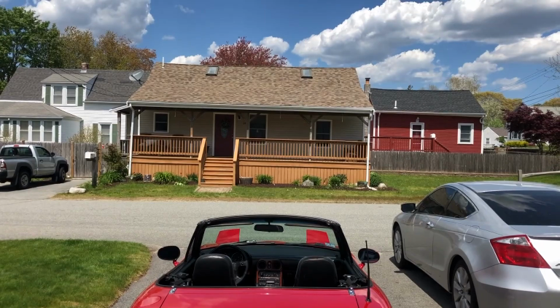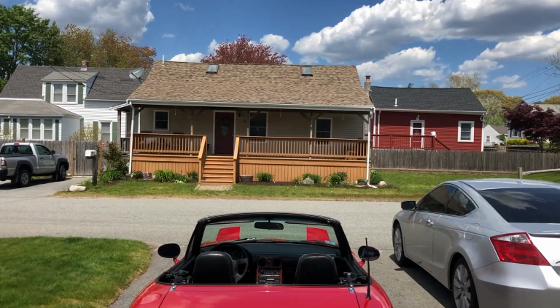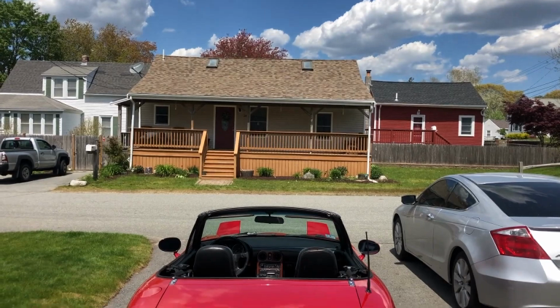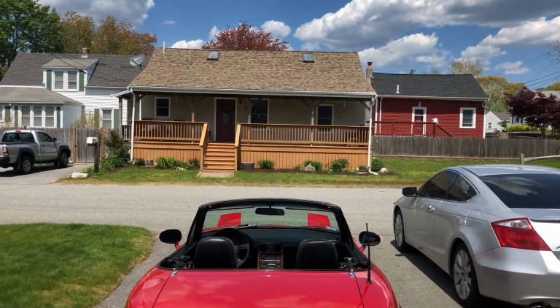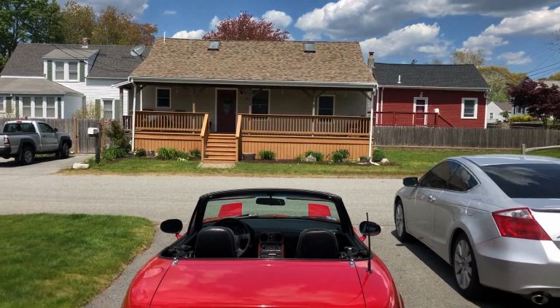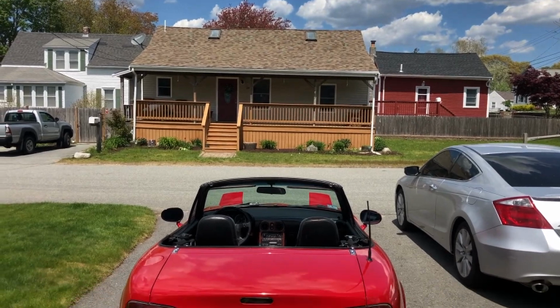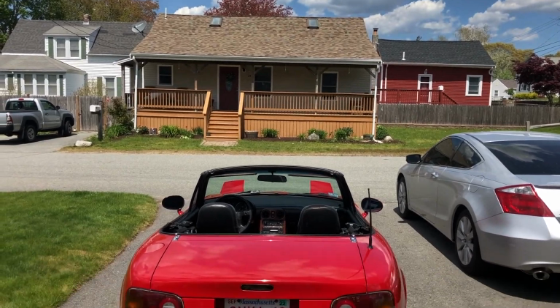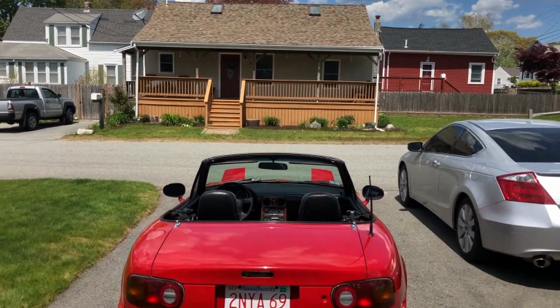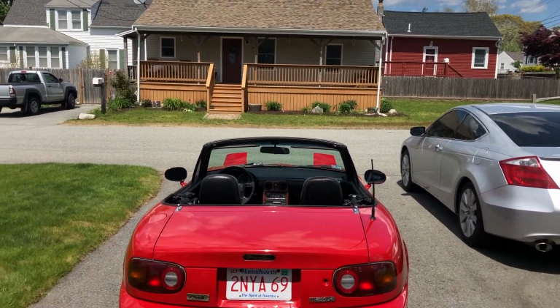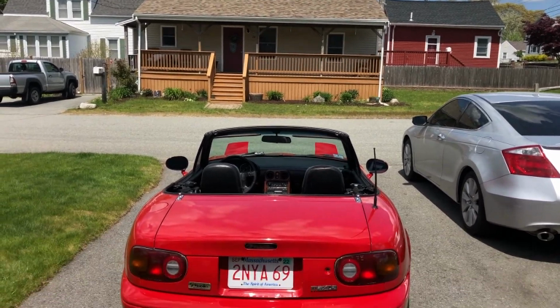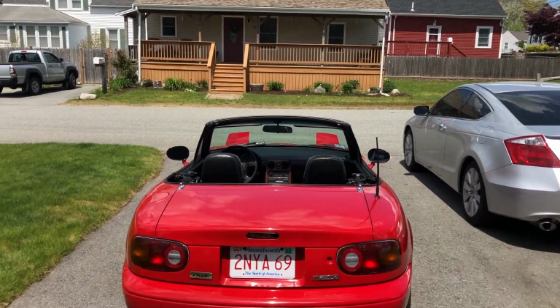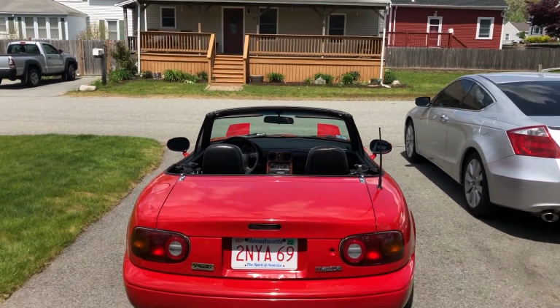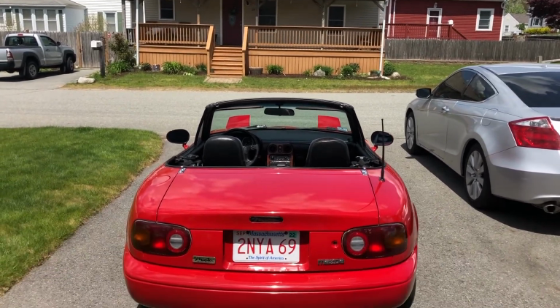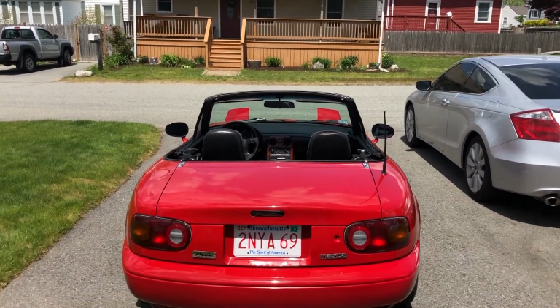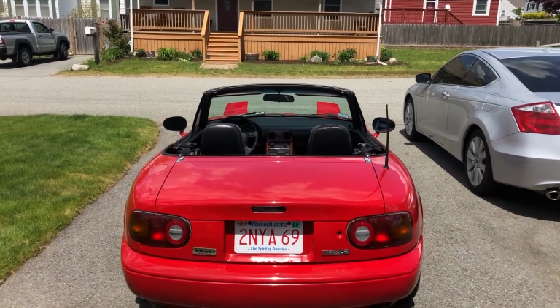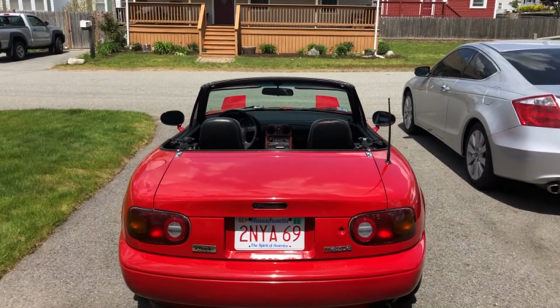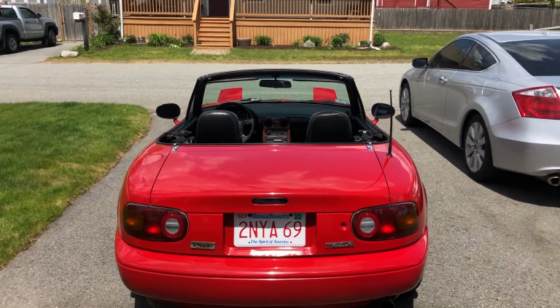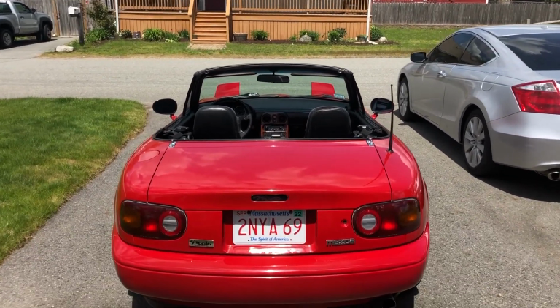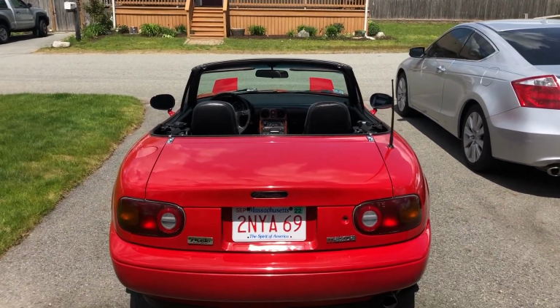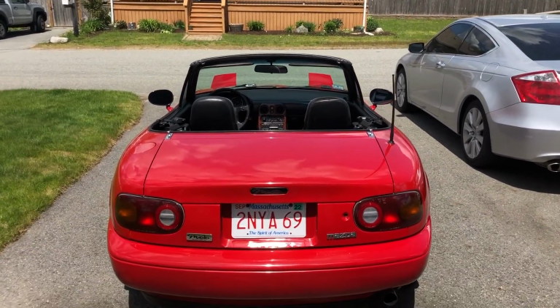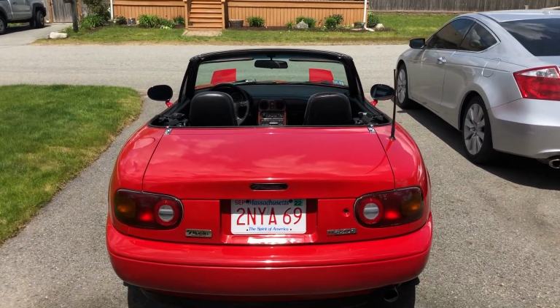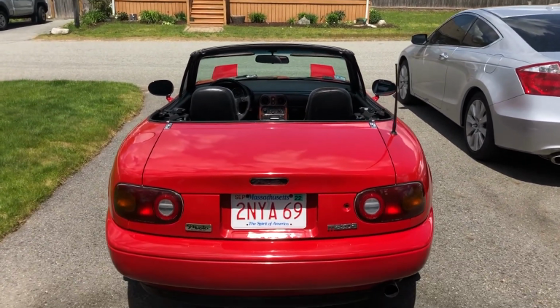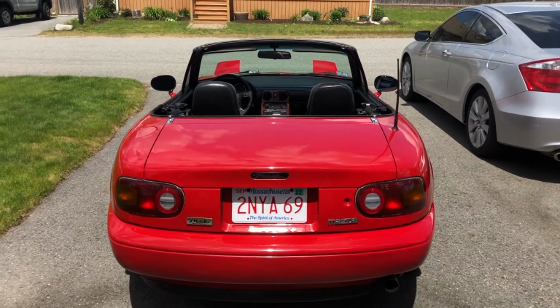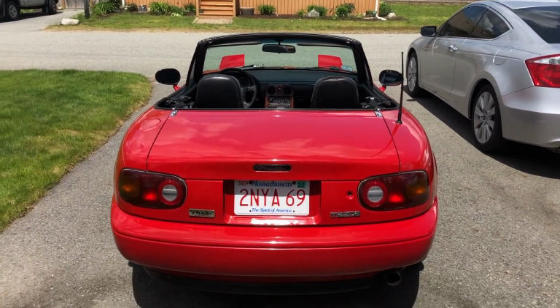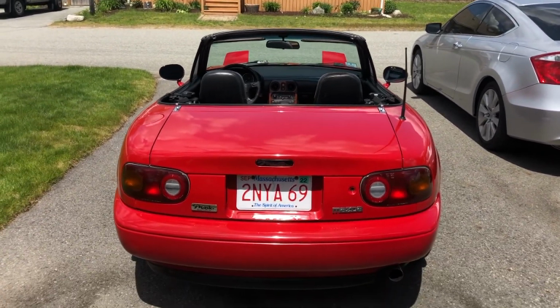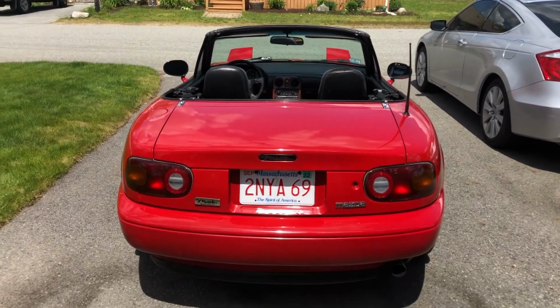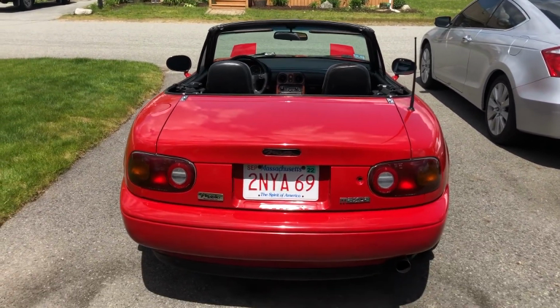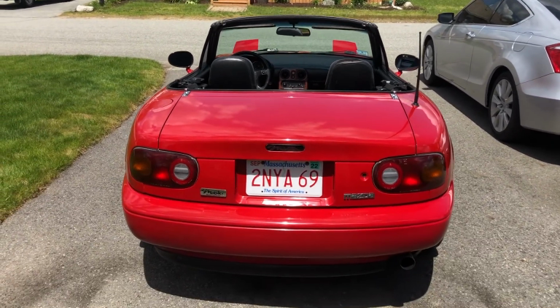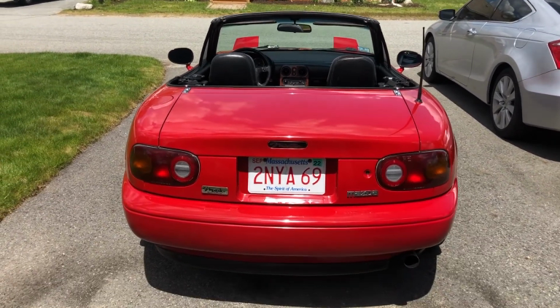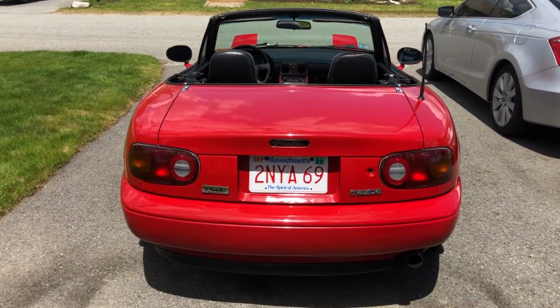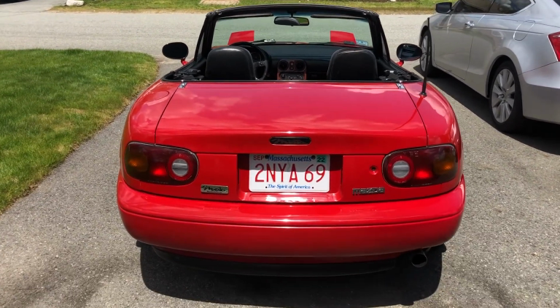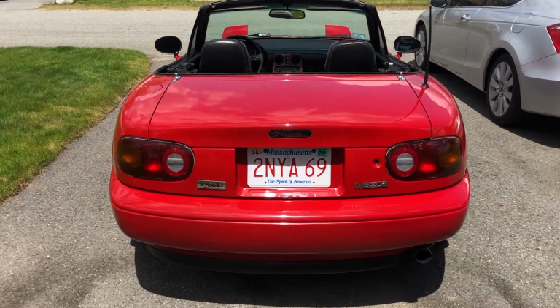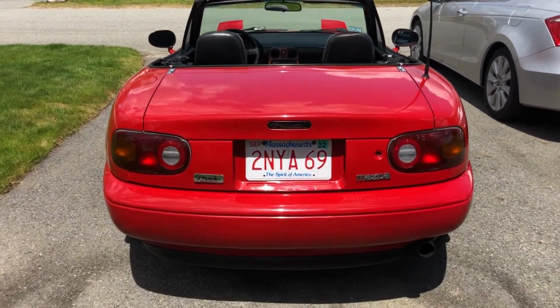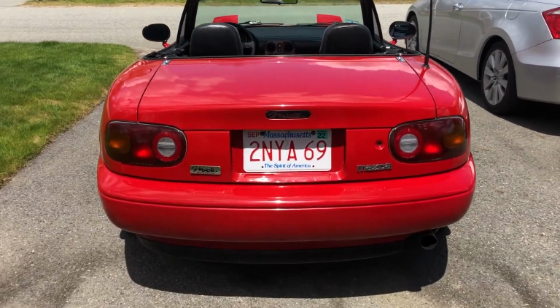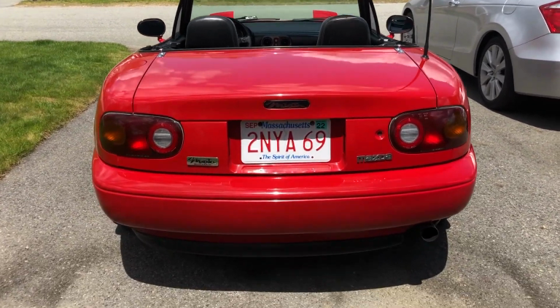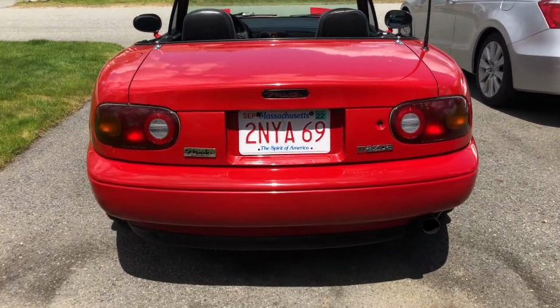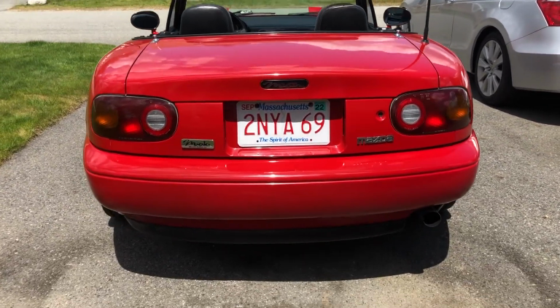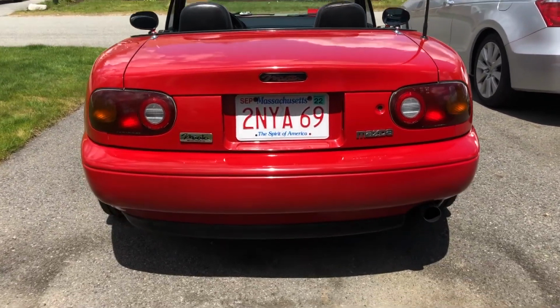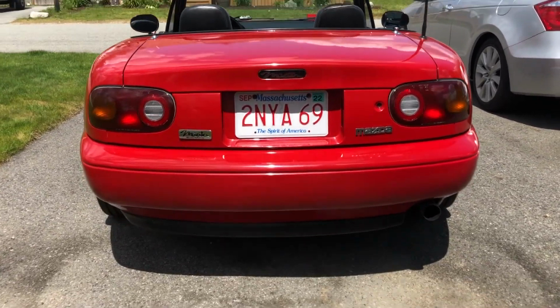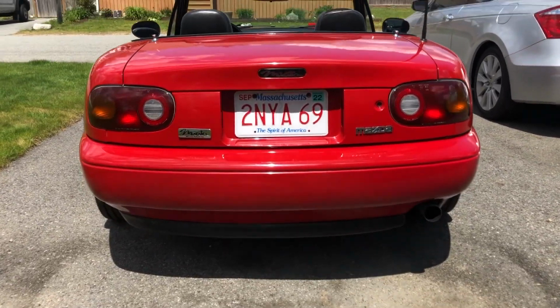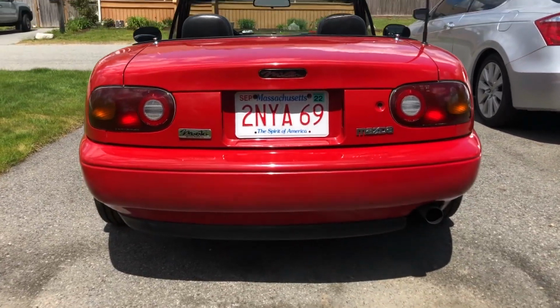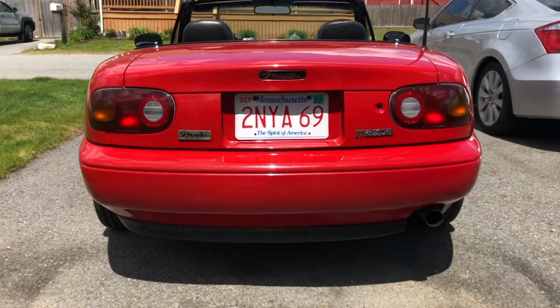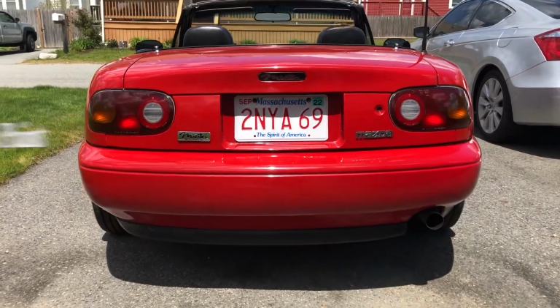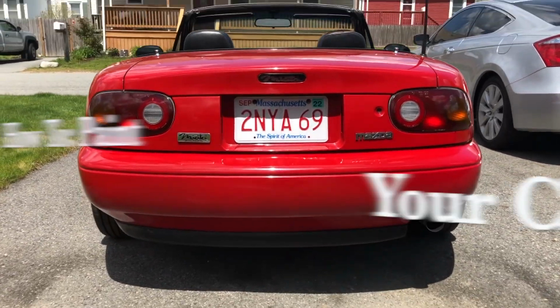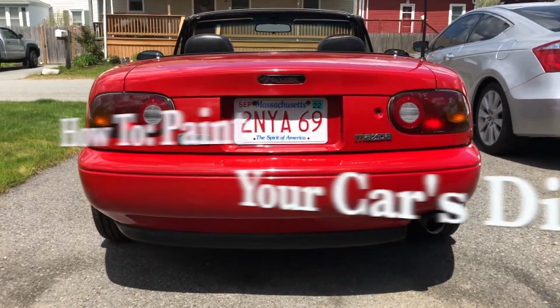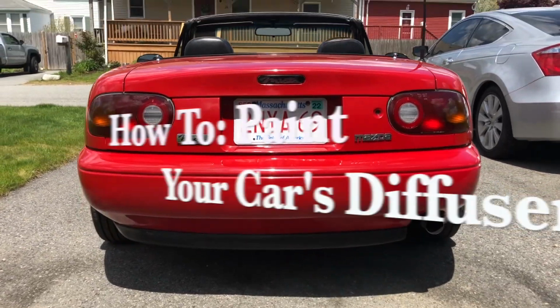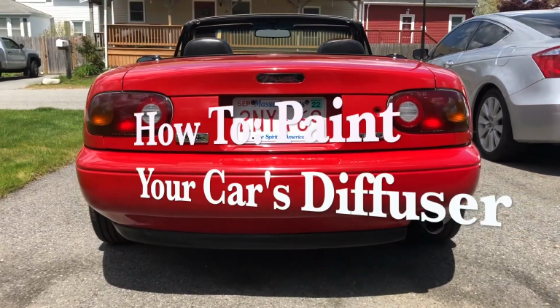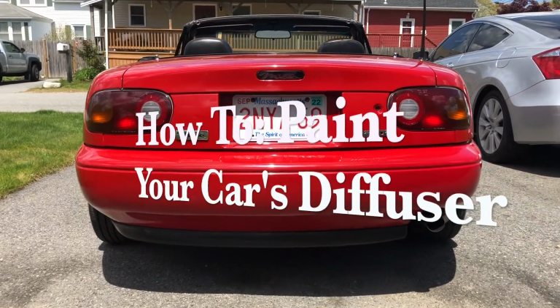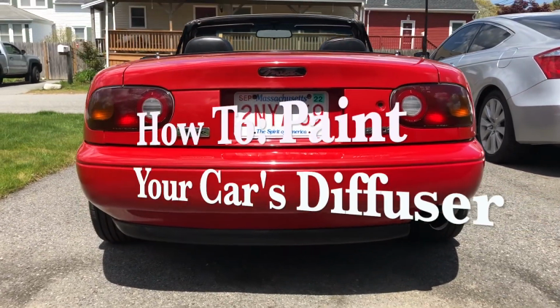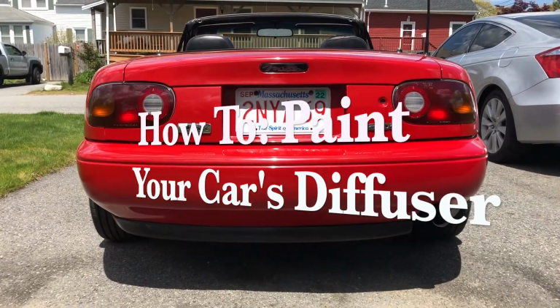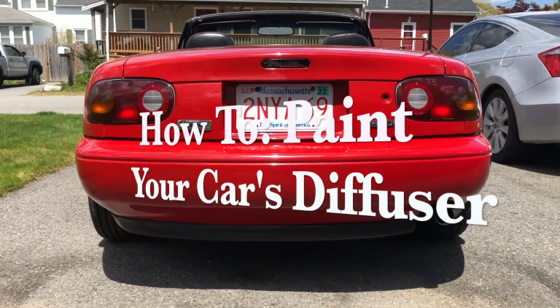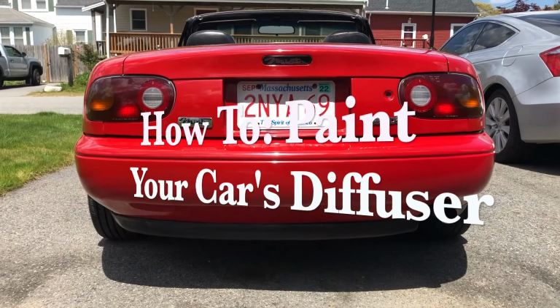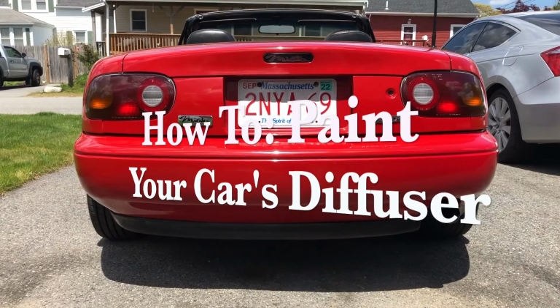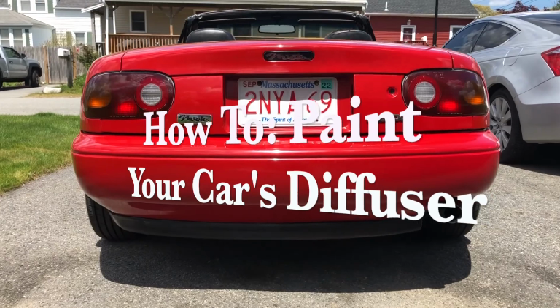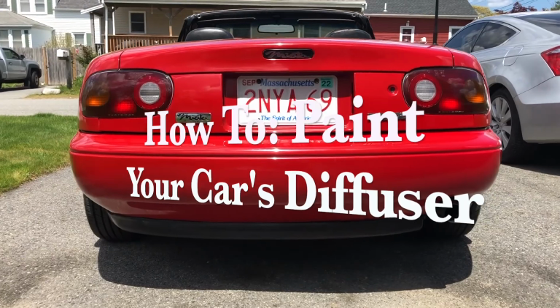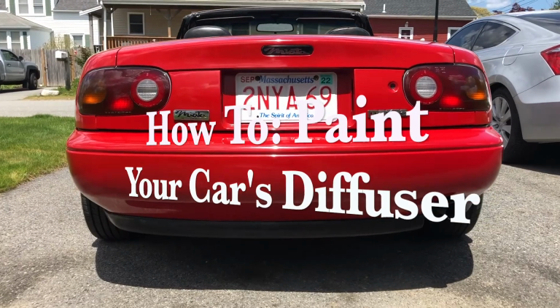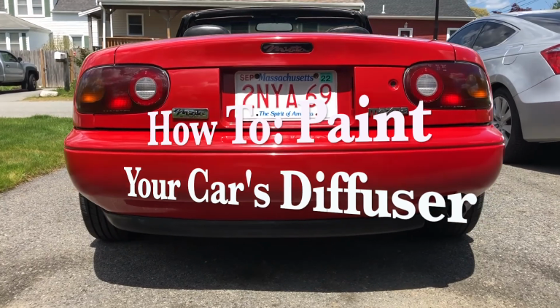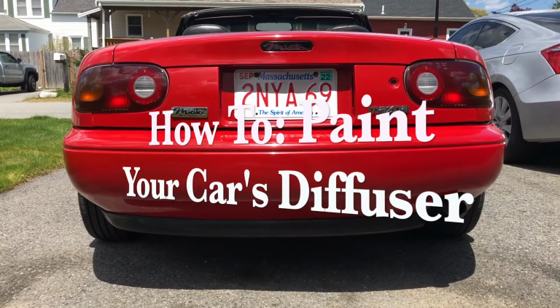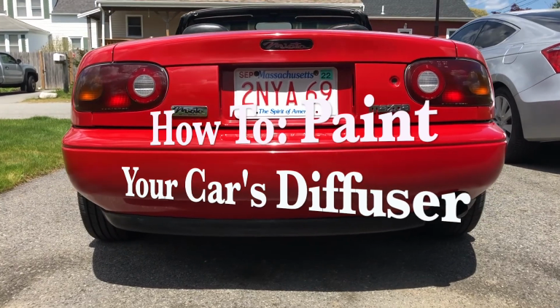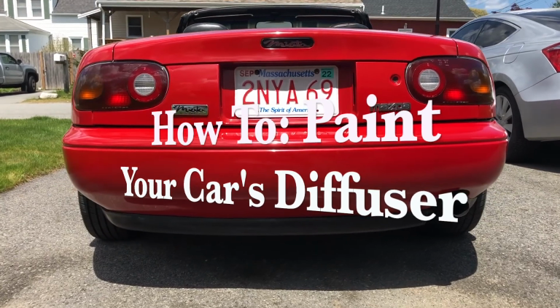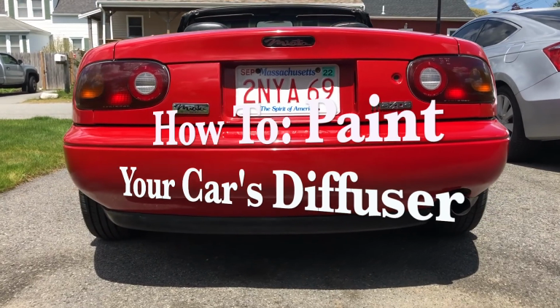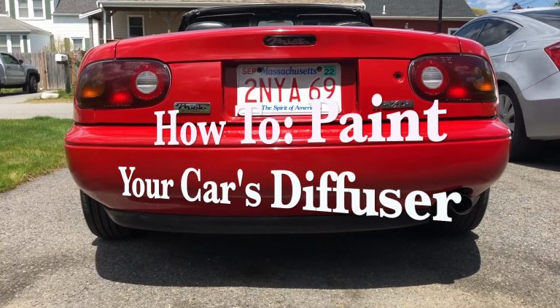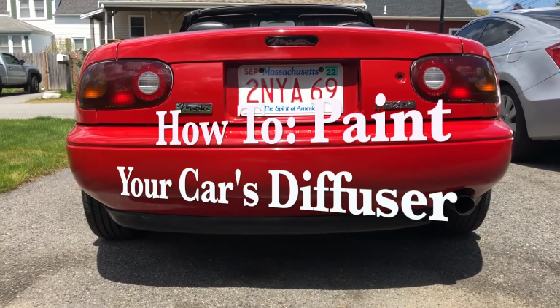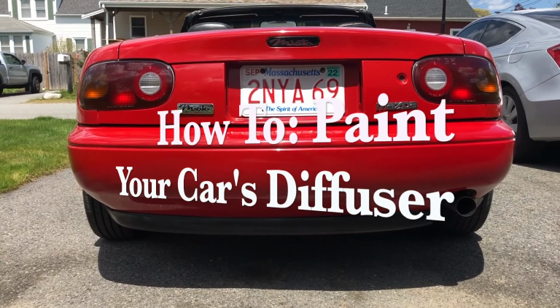Hey guys, how's it going? Mark from Double Clutch Auto Reviews here. Thank you again for tuning in for another how-to video. Today I'm going to show you how to paint the diffuser on your car.